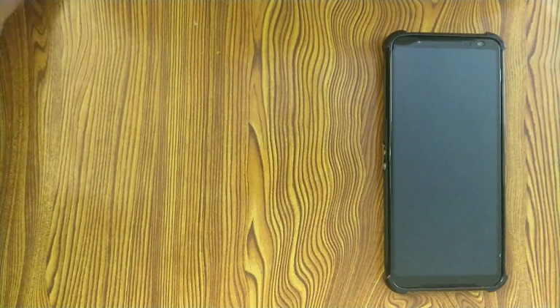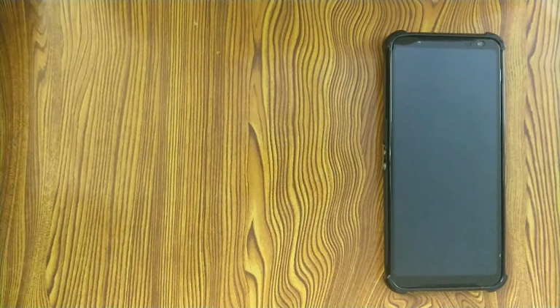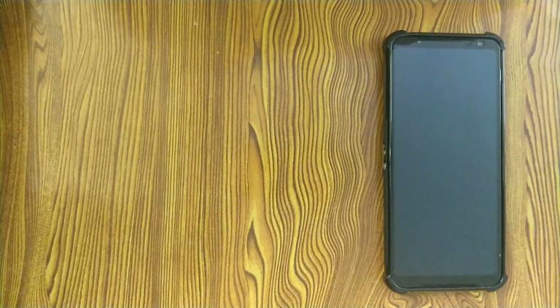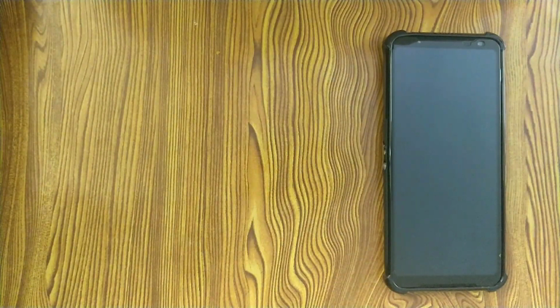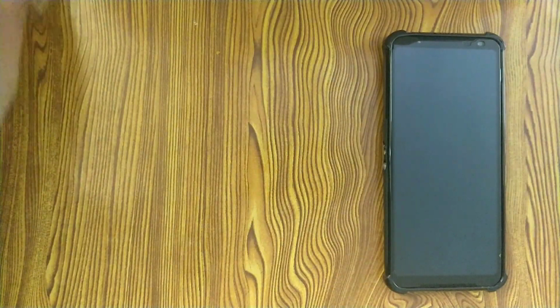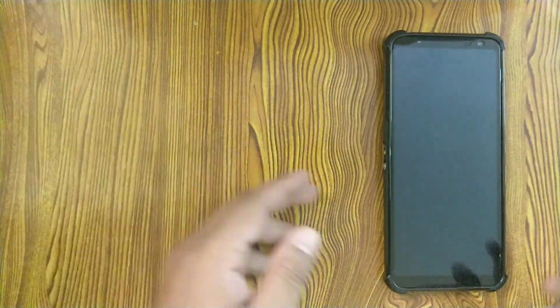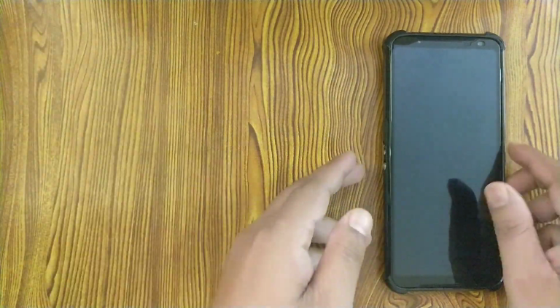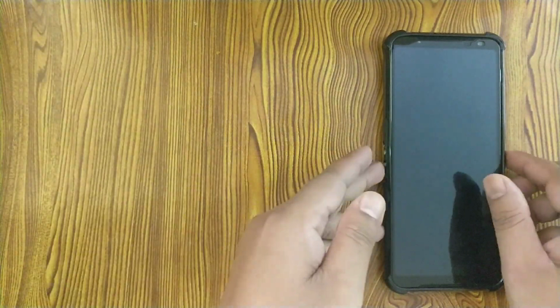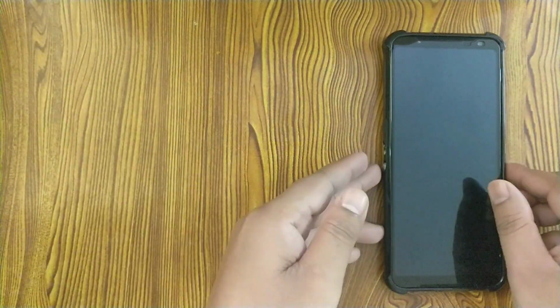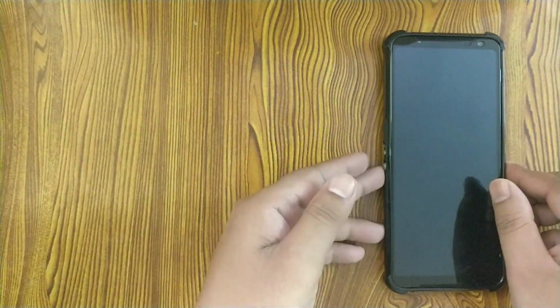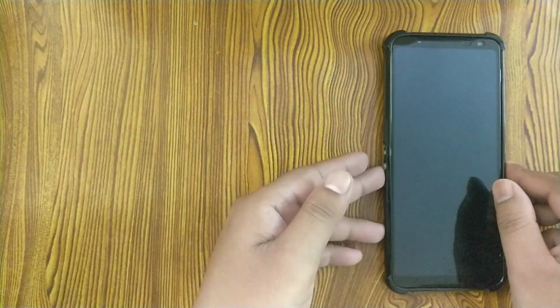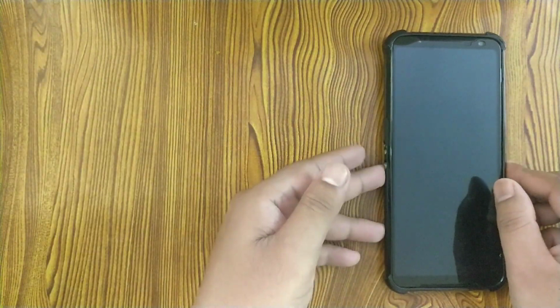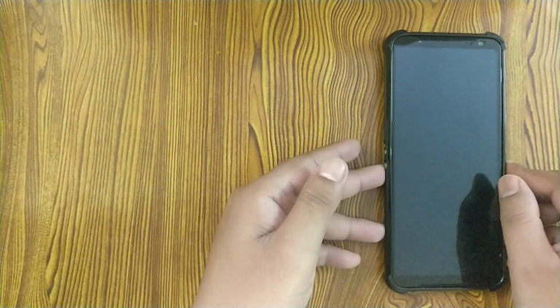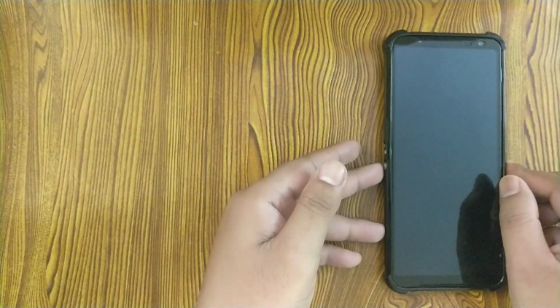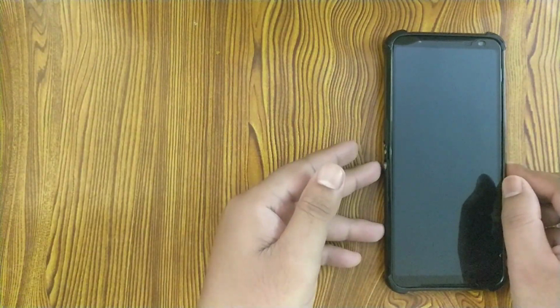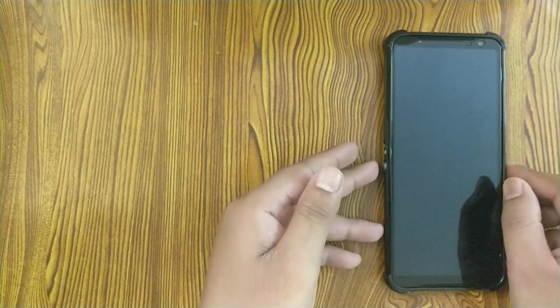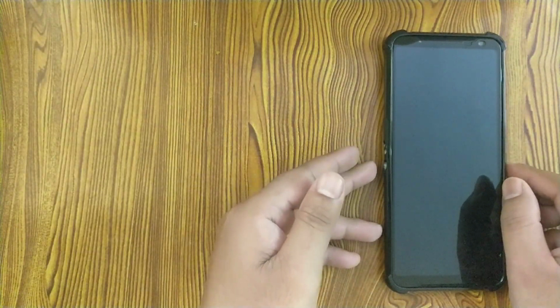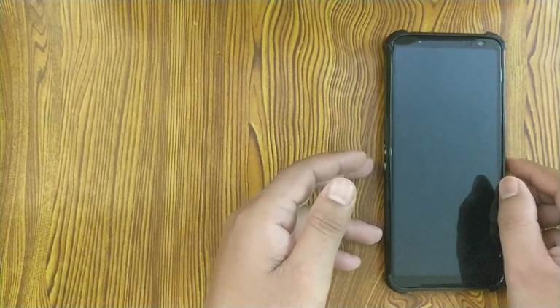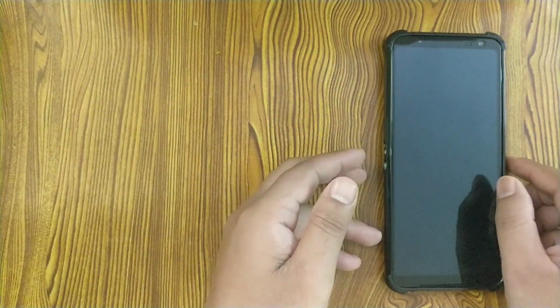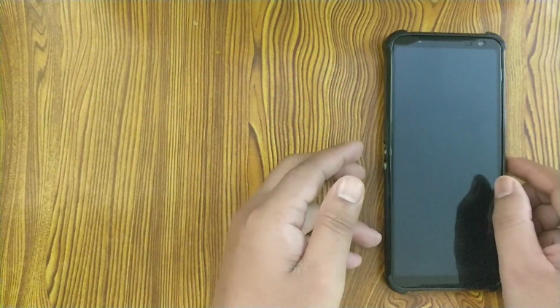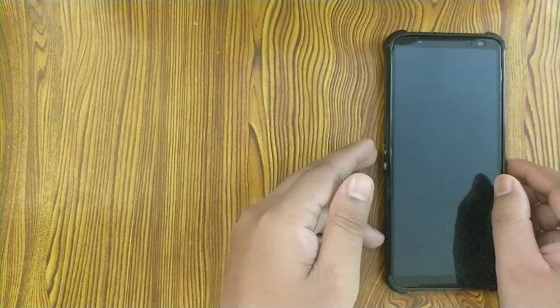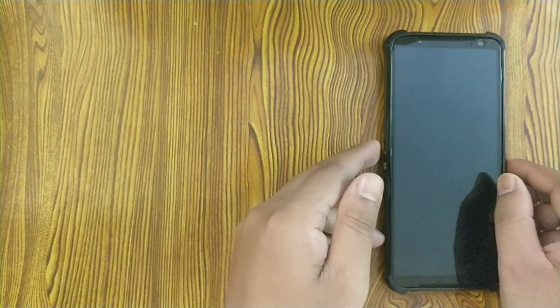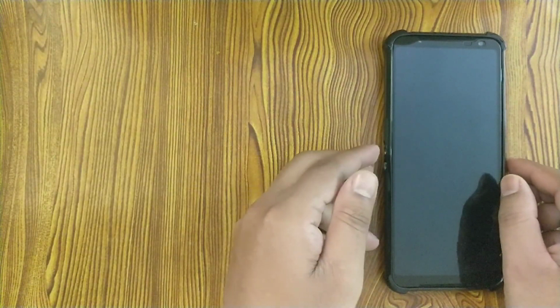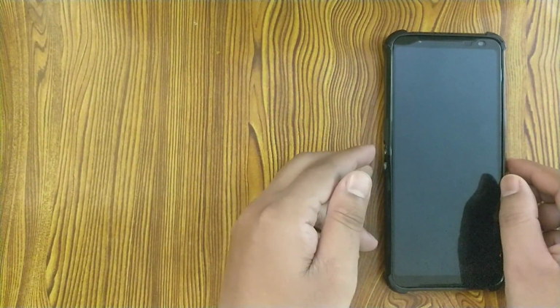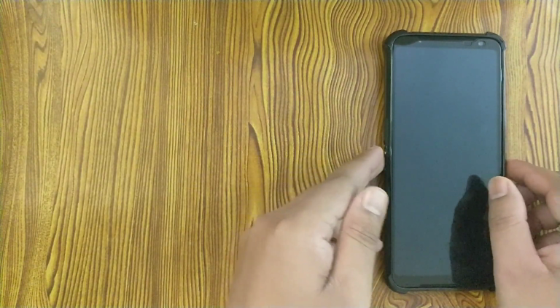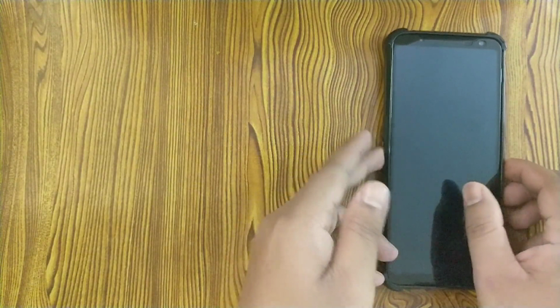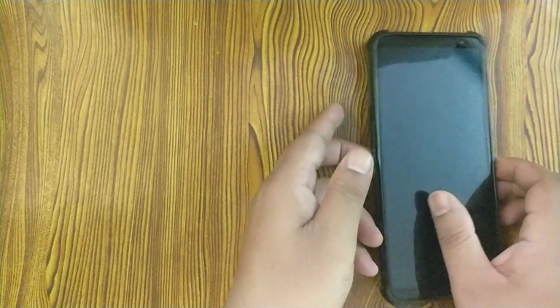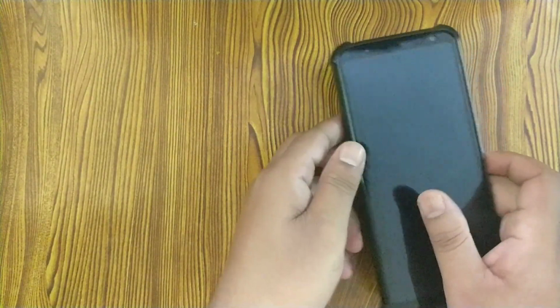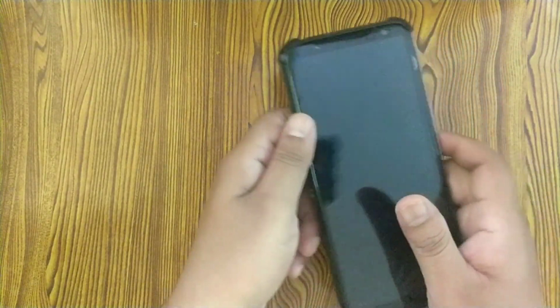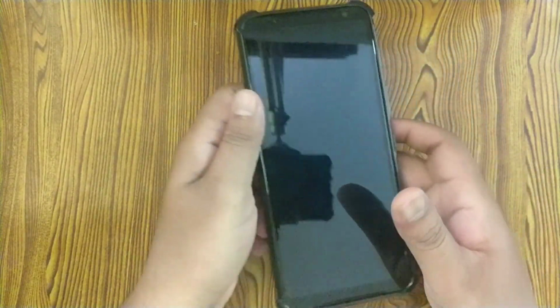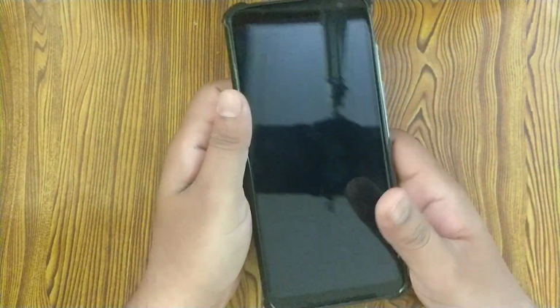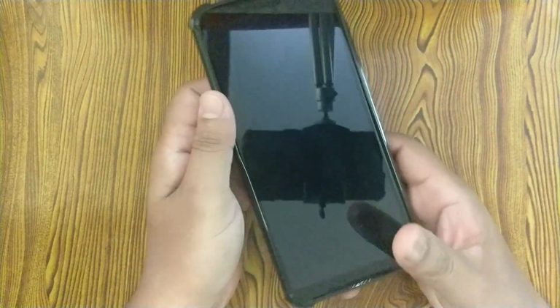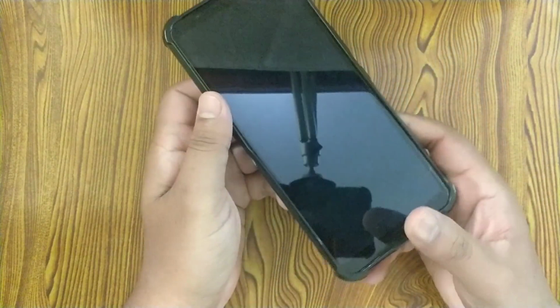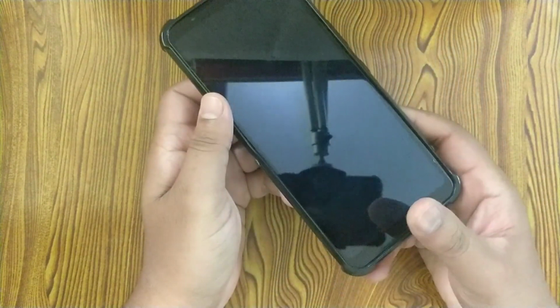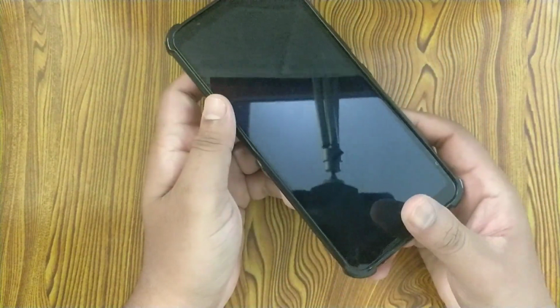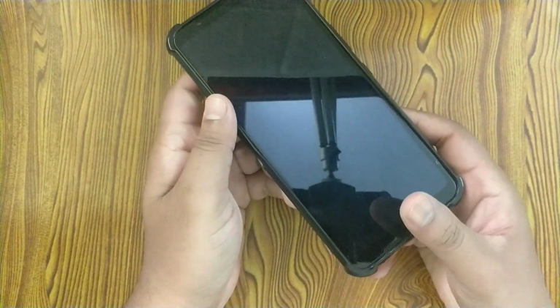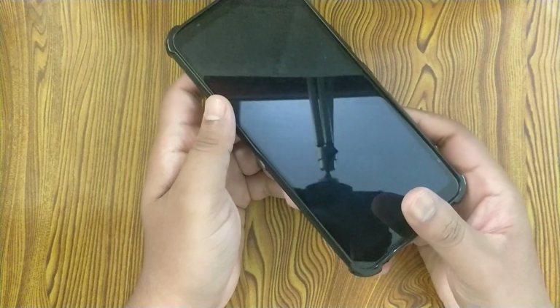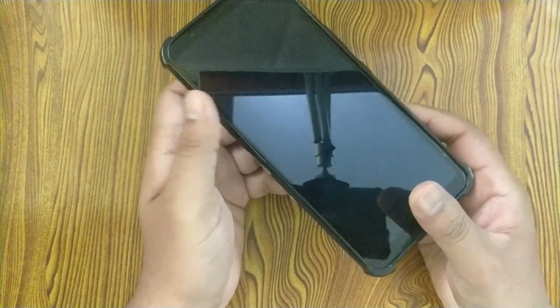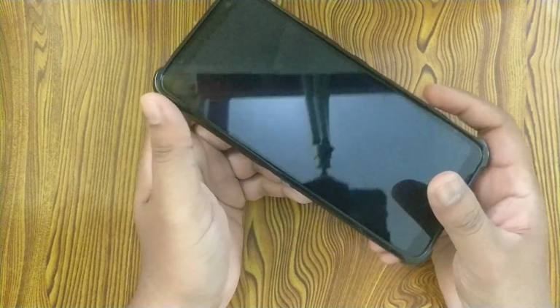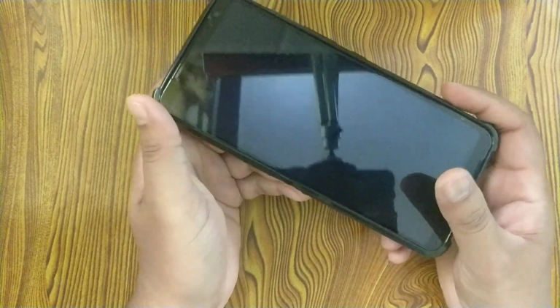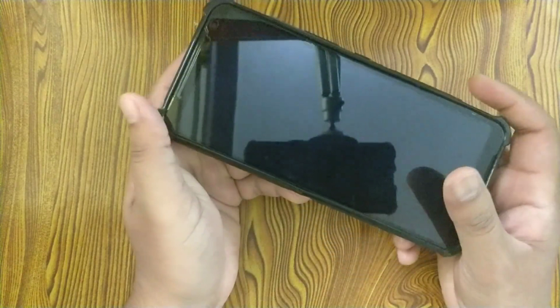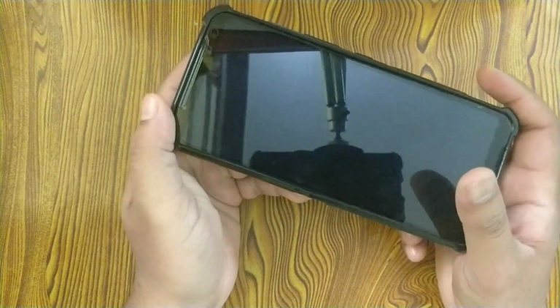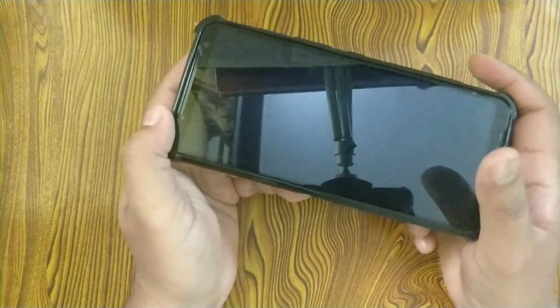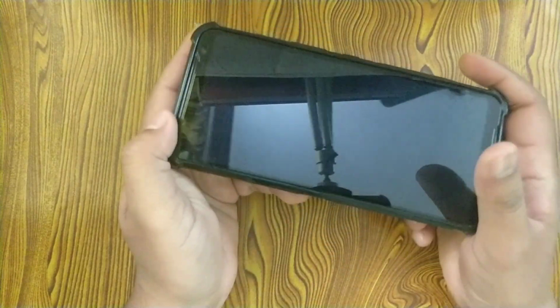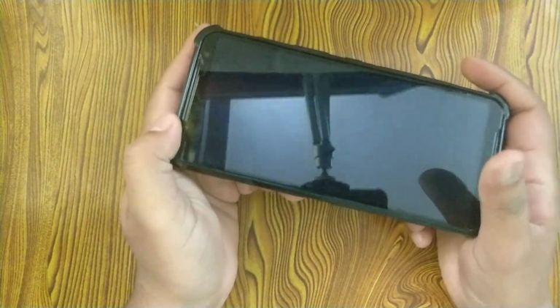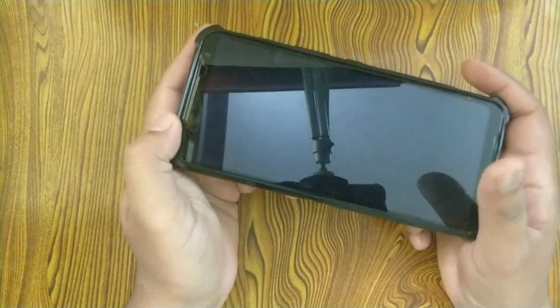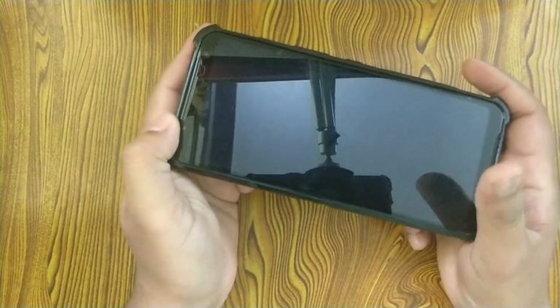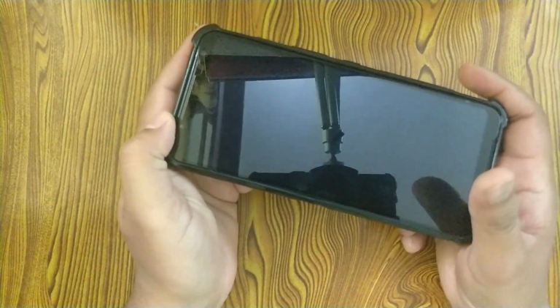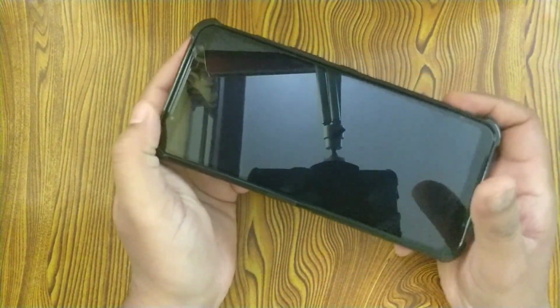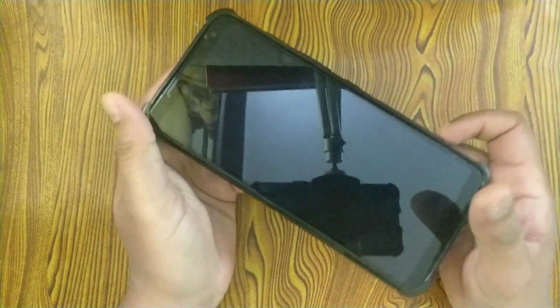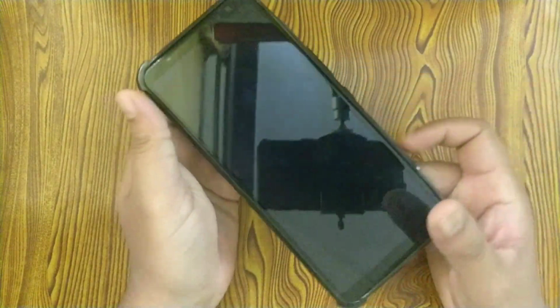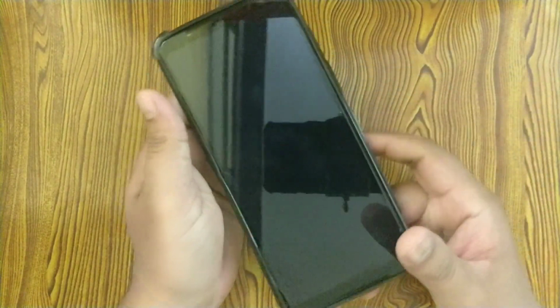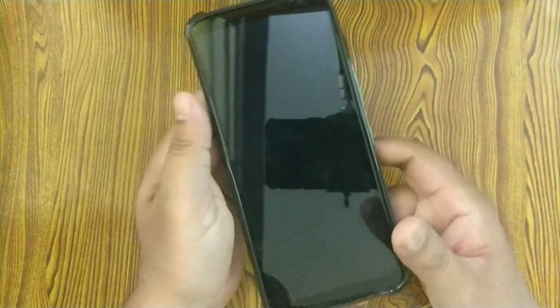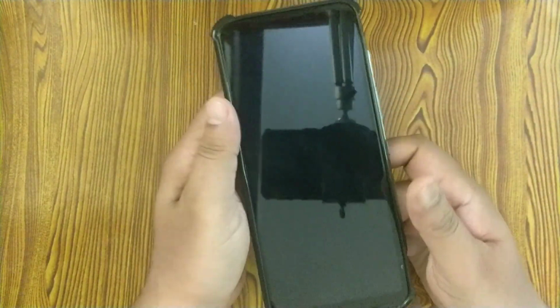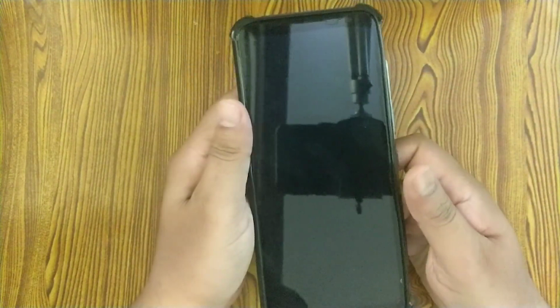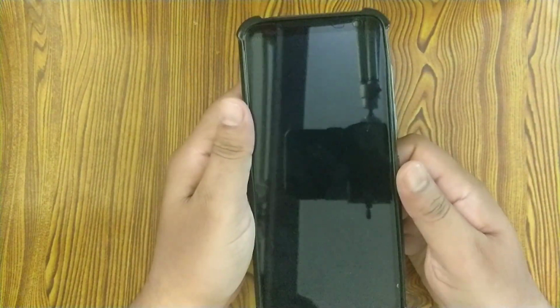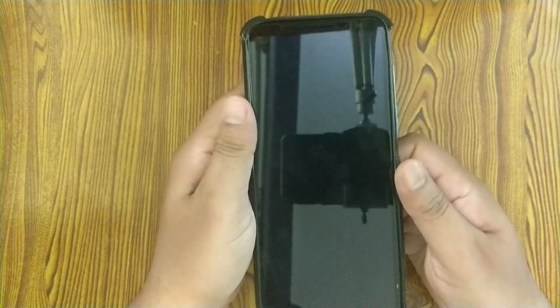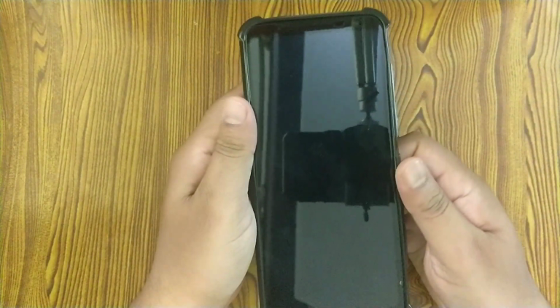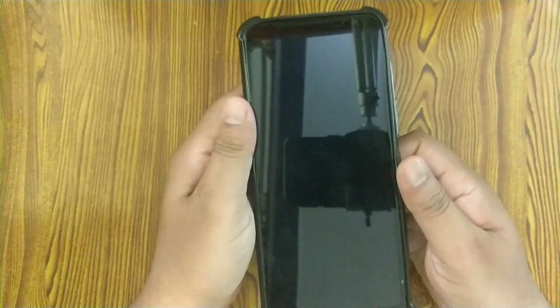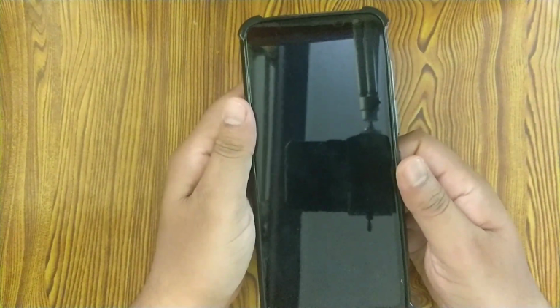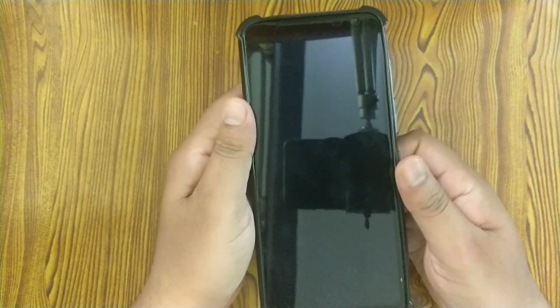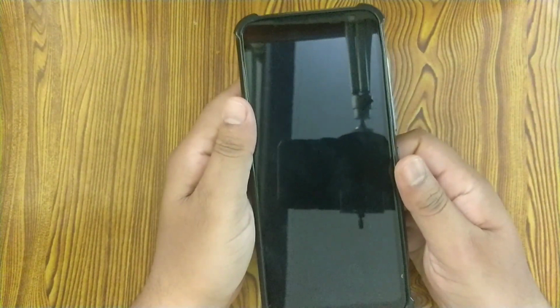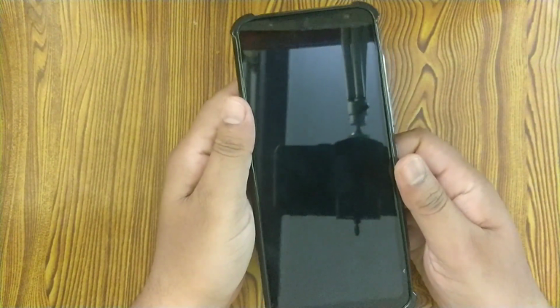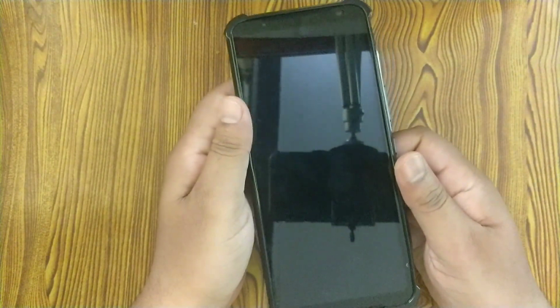The first thing to check here is how well the phone fits in the case, and I can tell you that it fits in pretty well — you can see there is no issue with fitting.